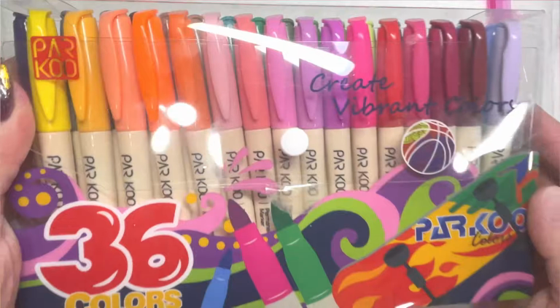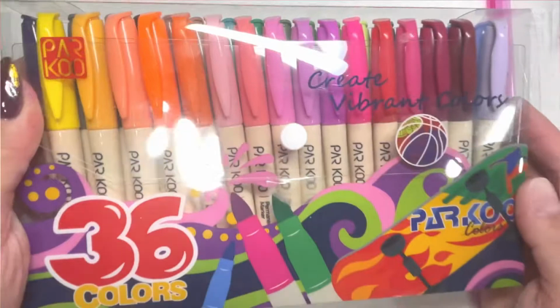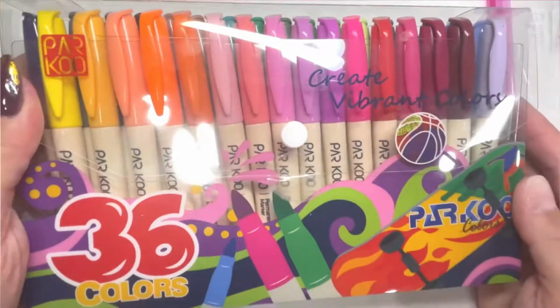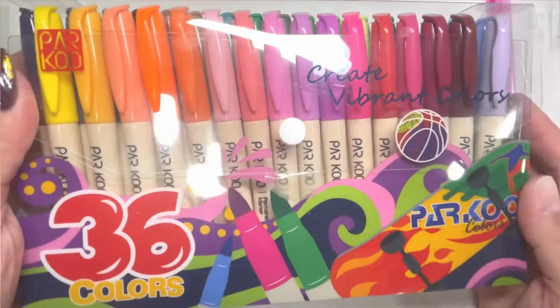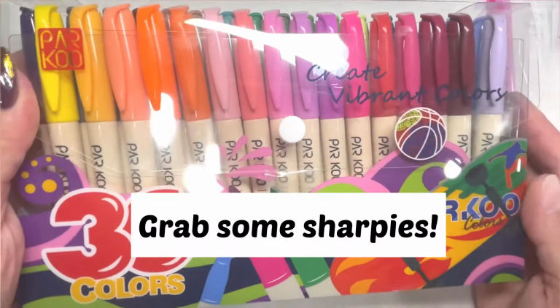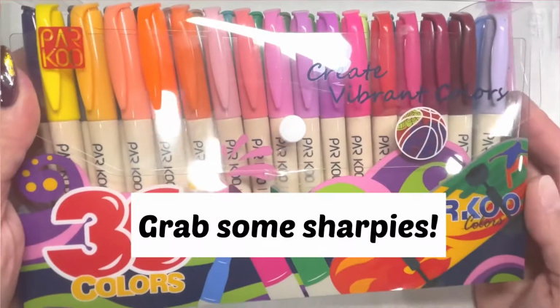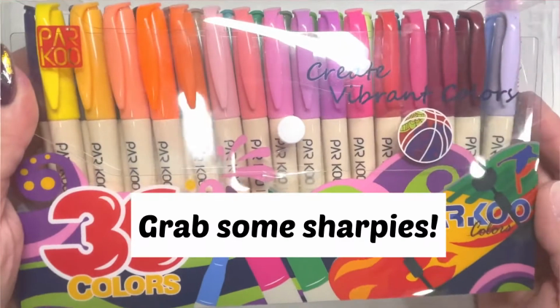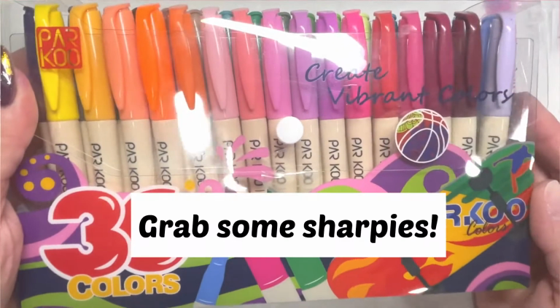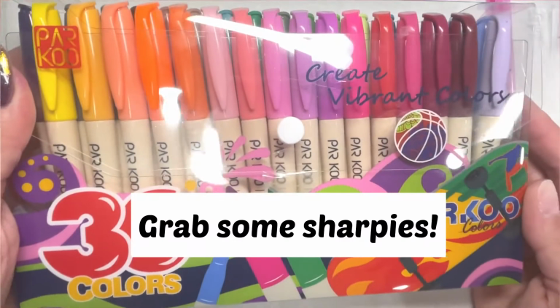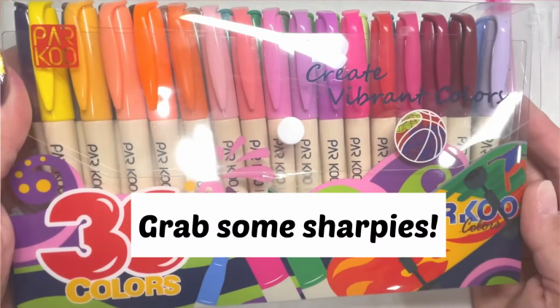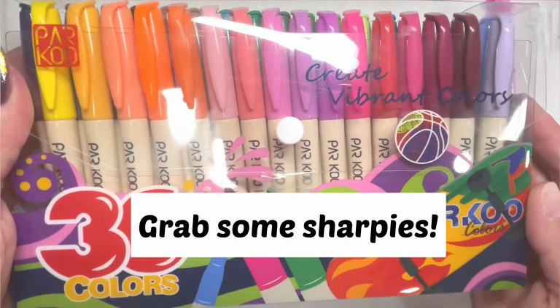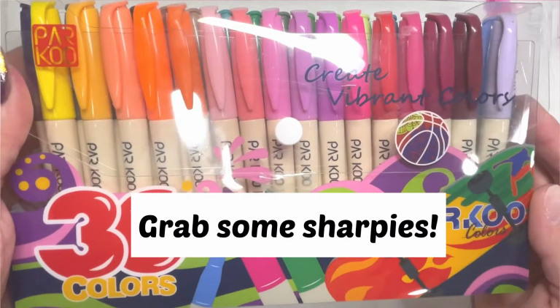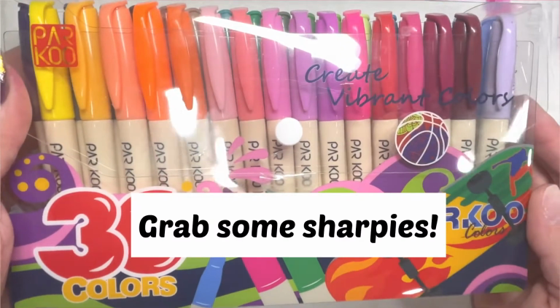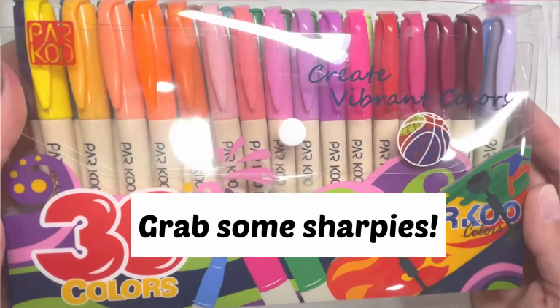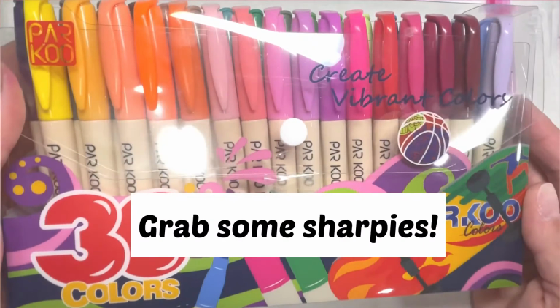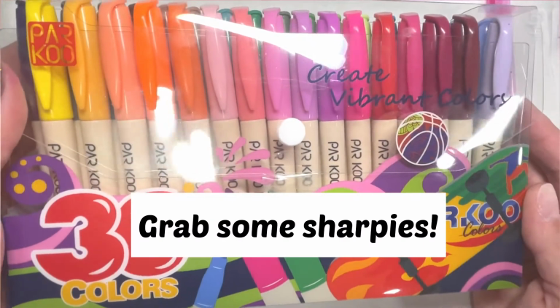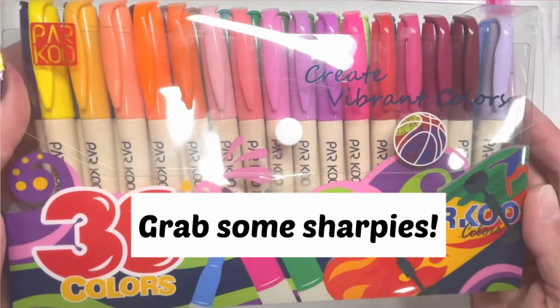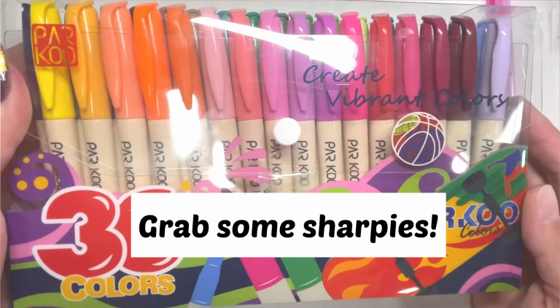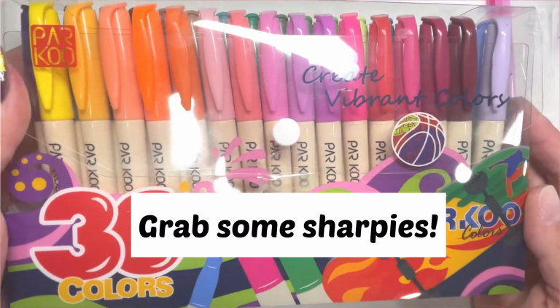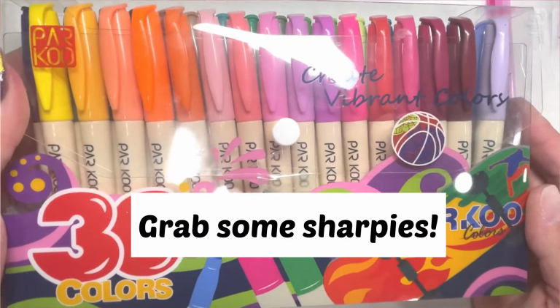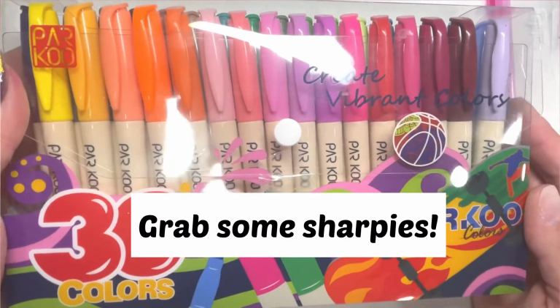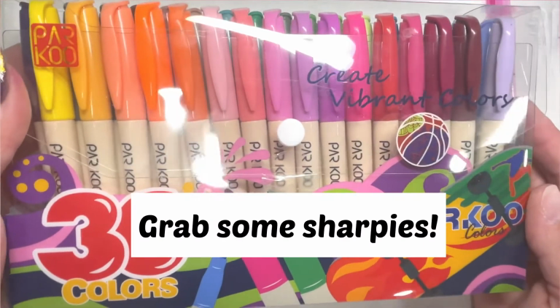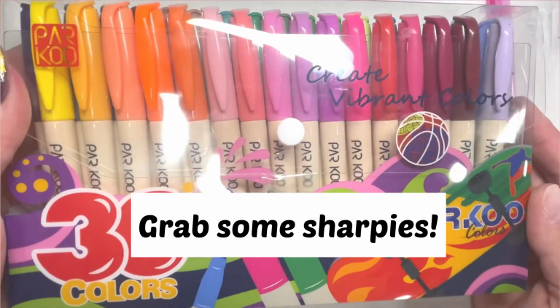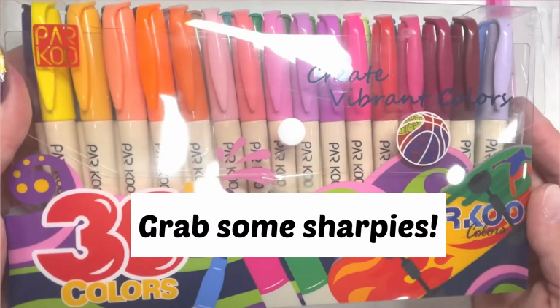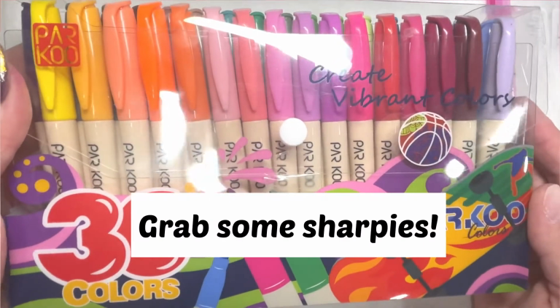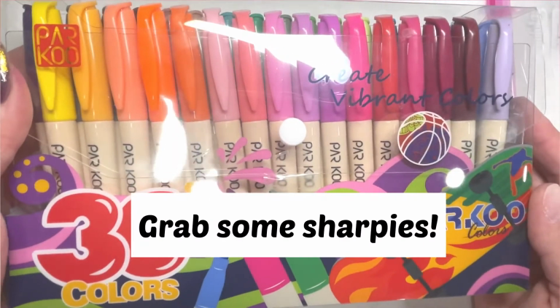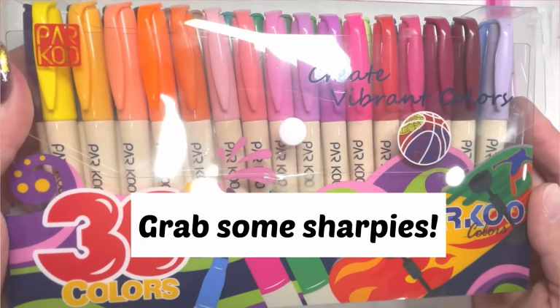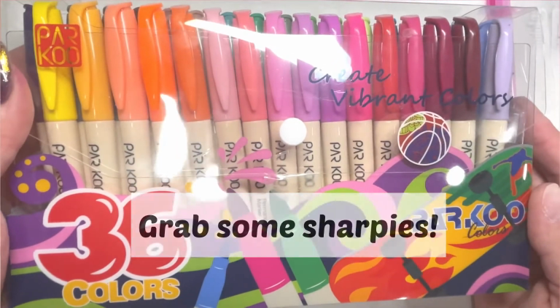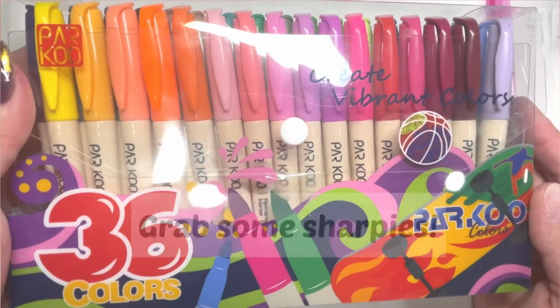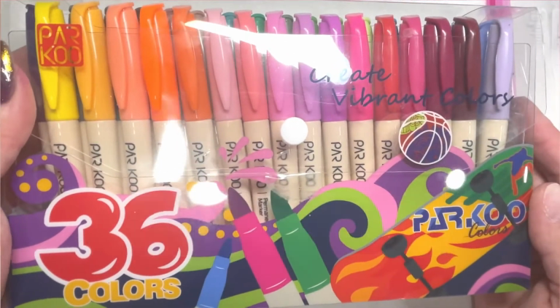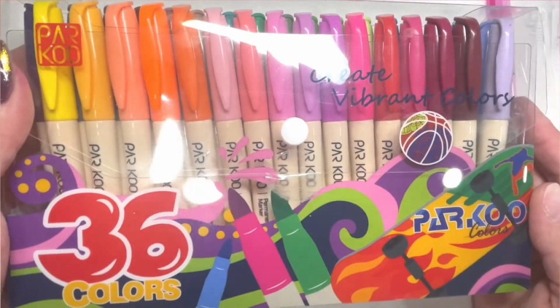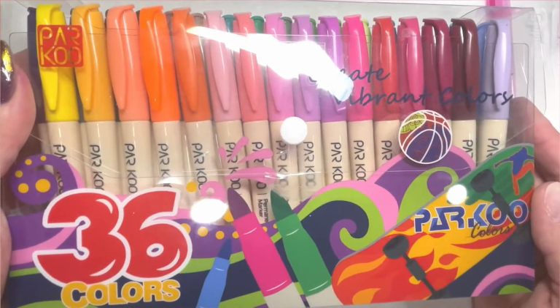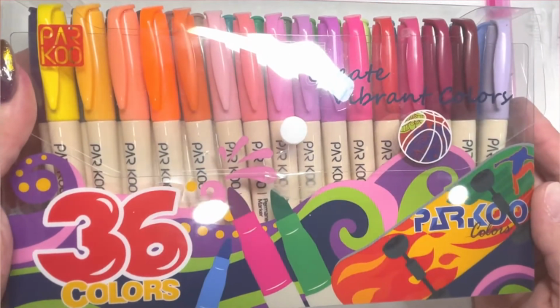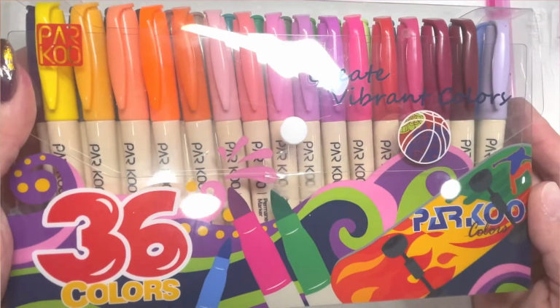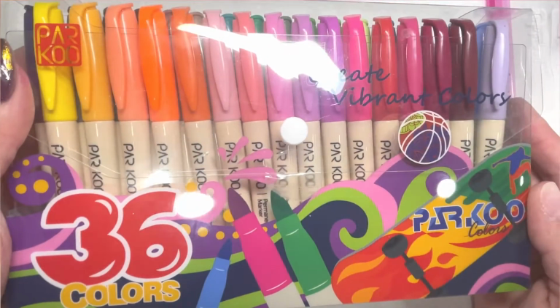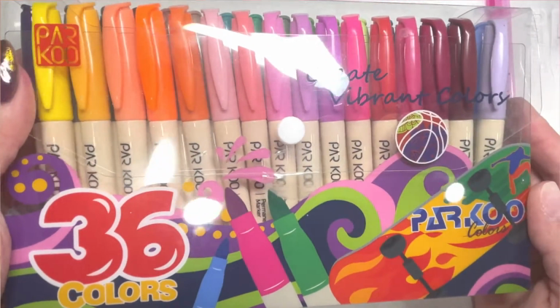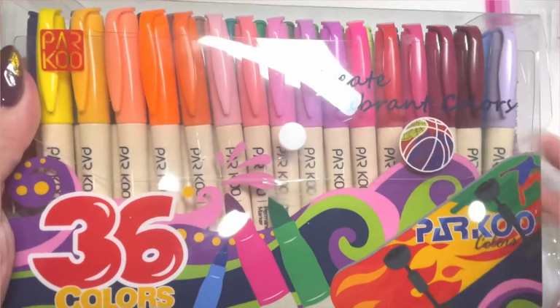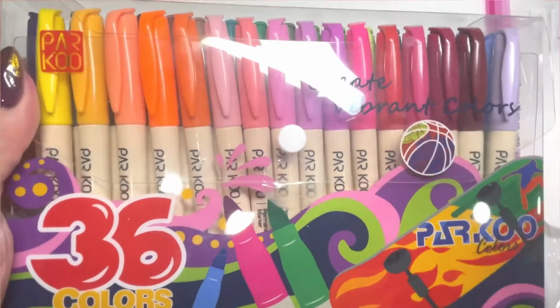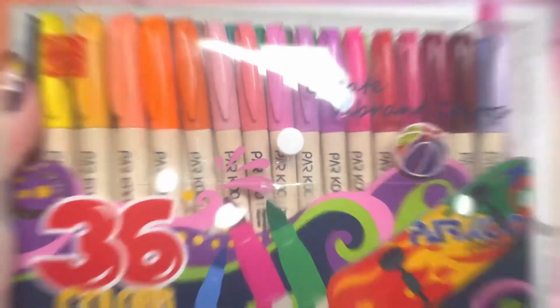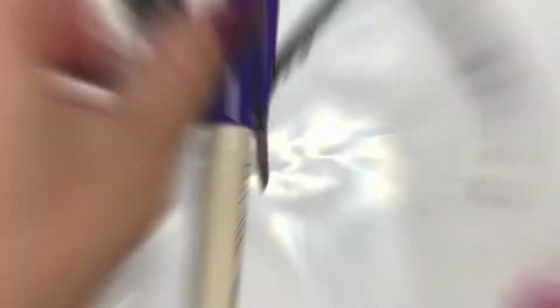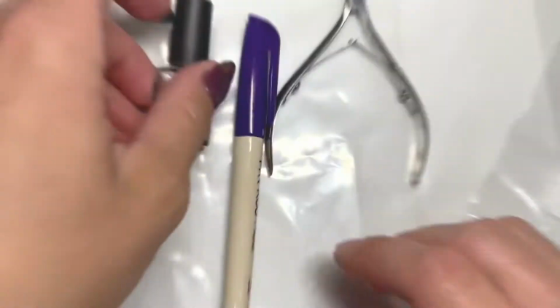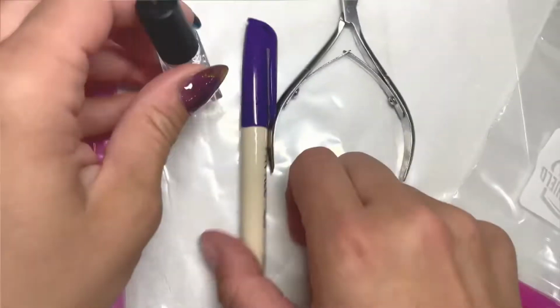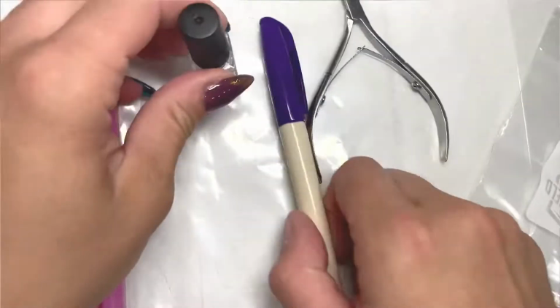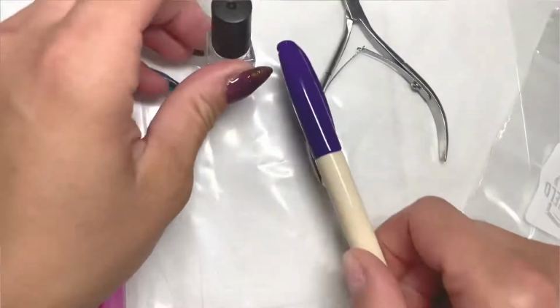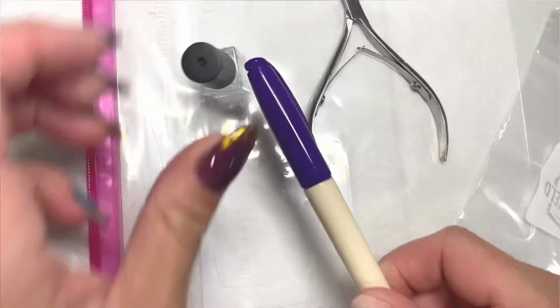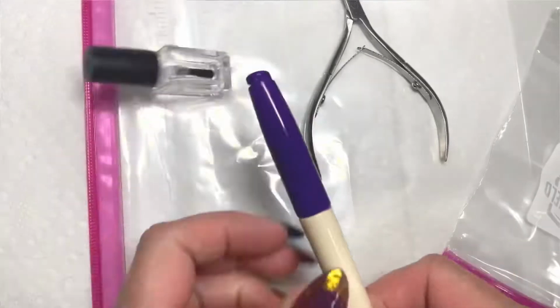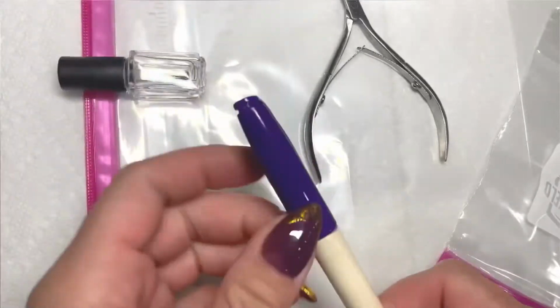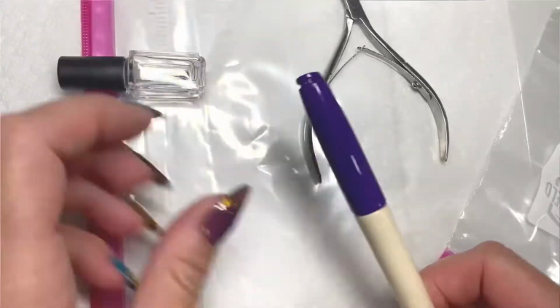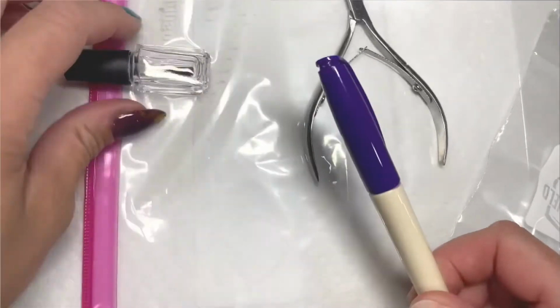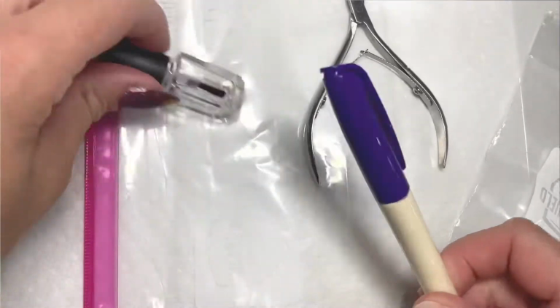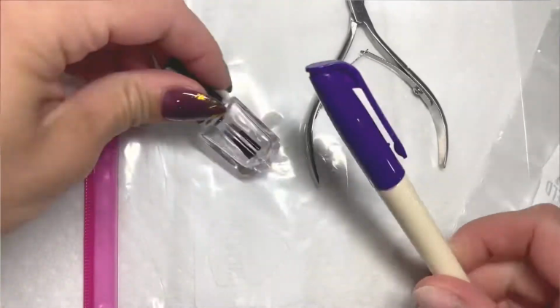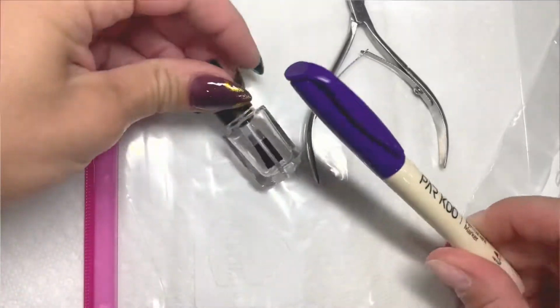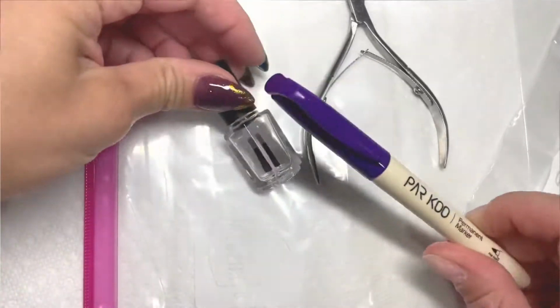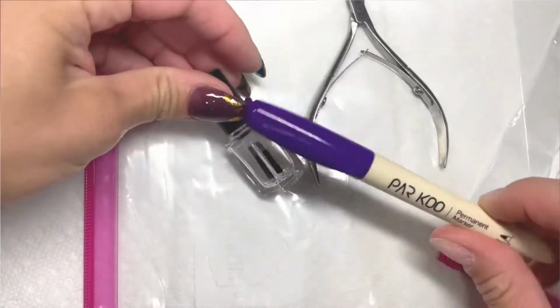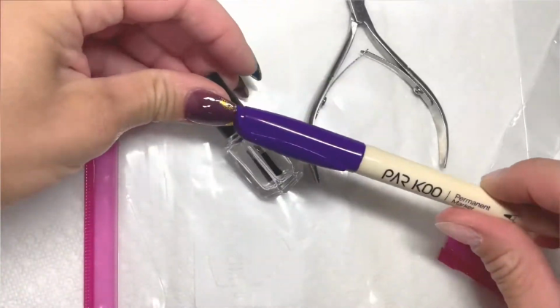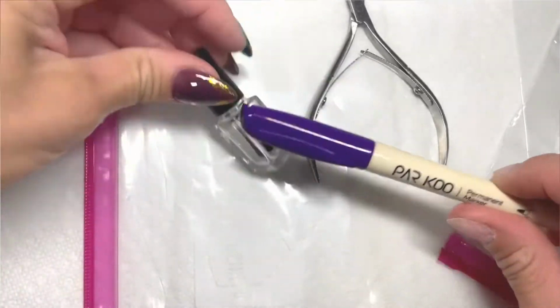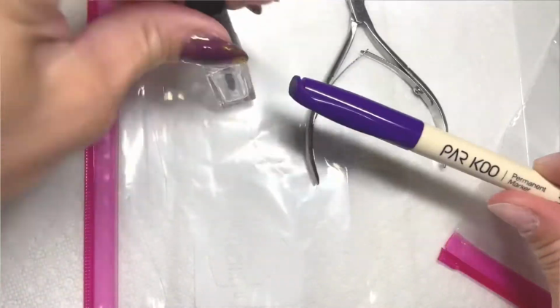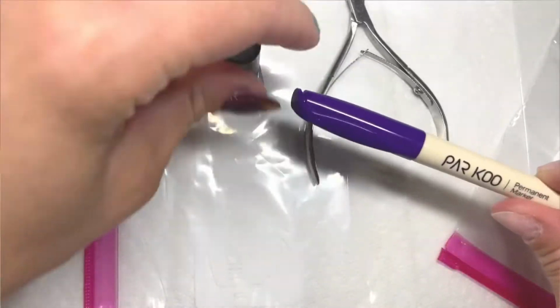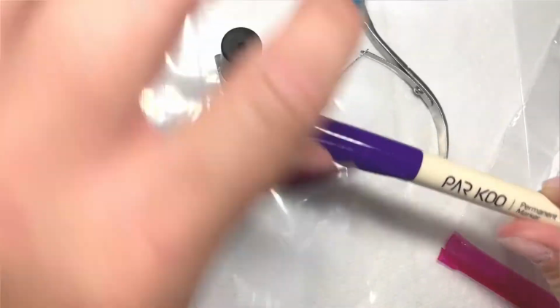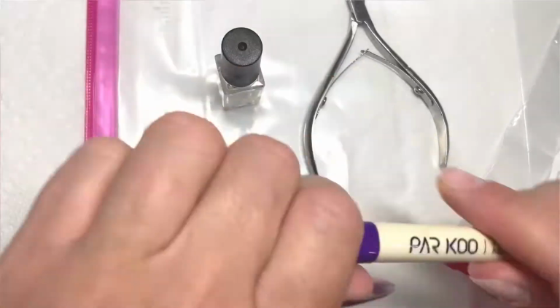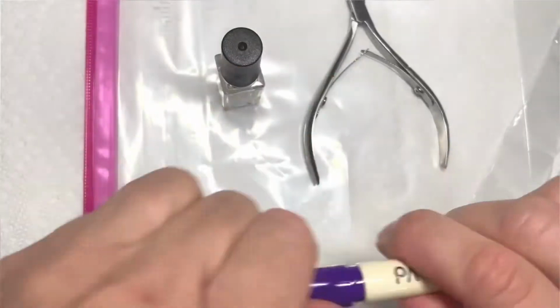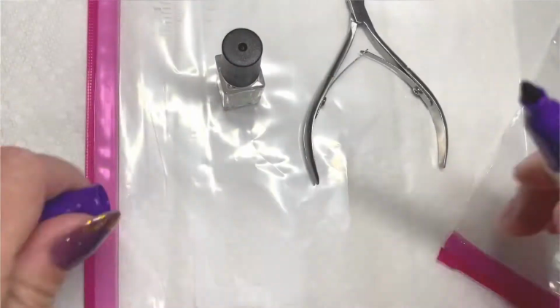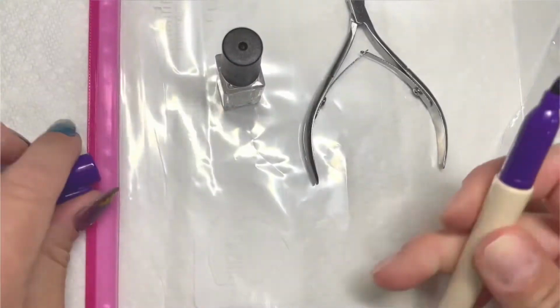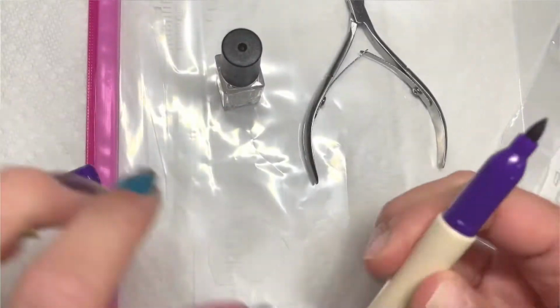Grab some Sharpies and let's get to the easiest marble you have ever done, and we will do it all with our DIY supplies.